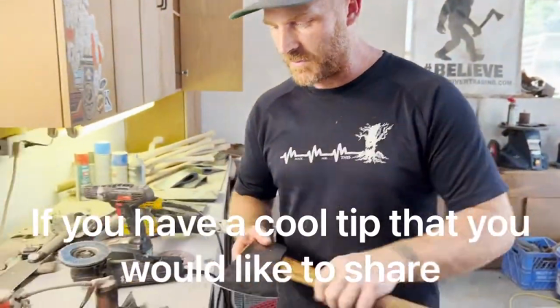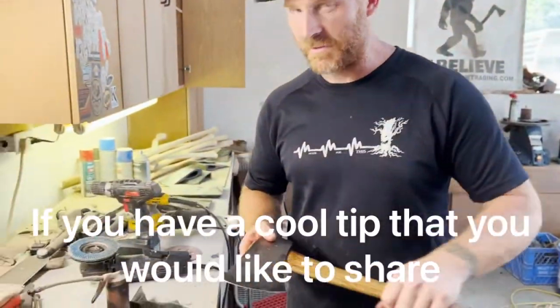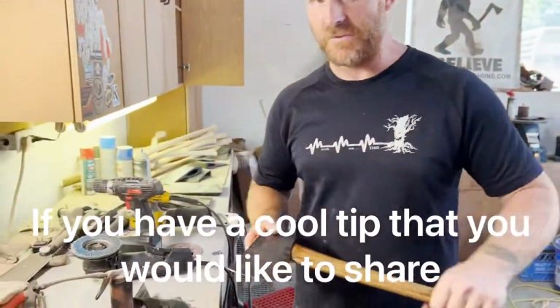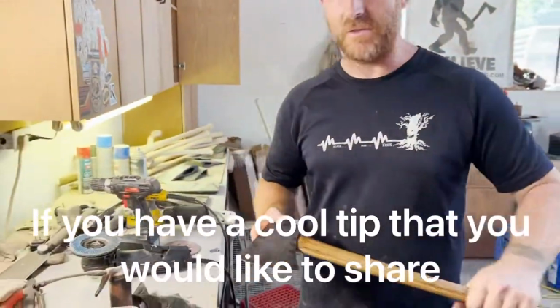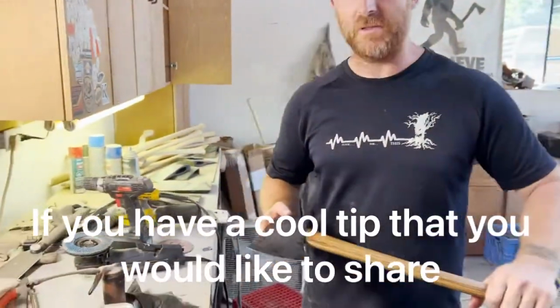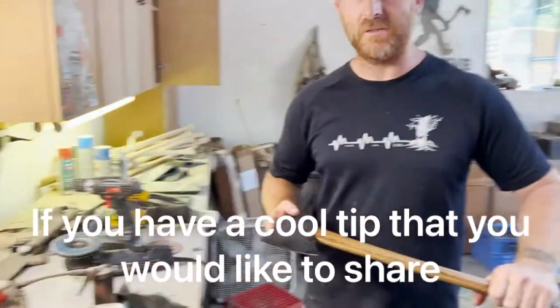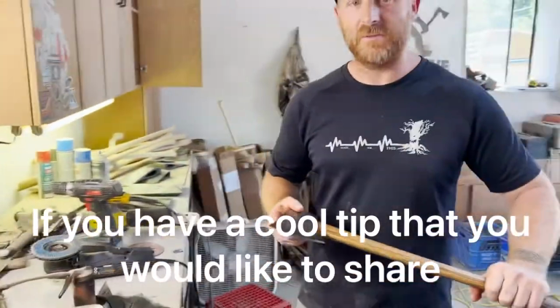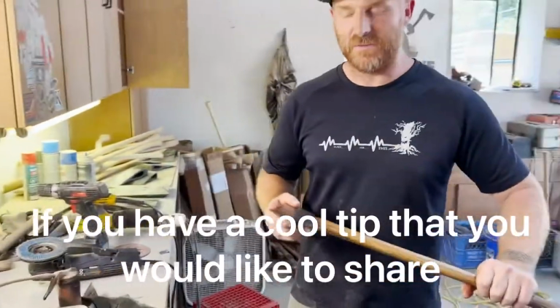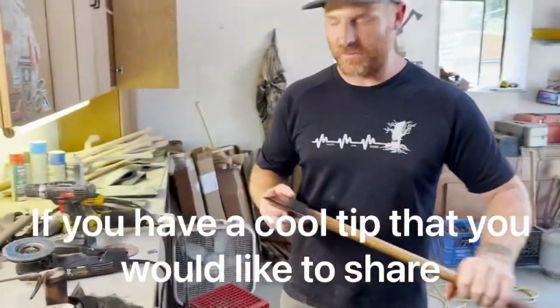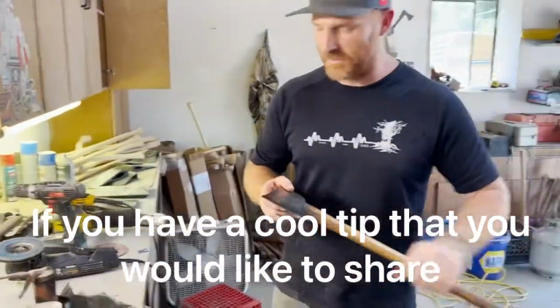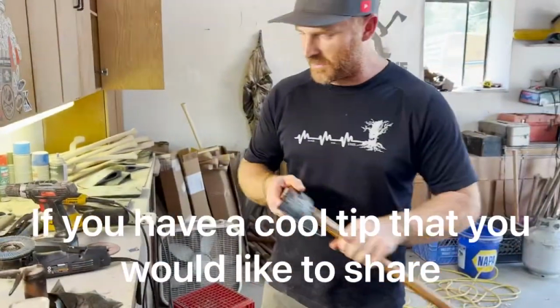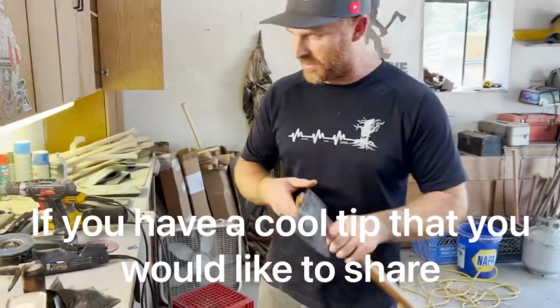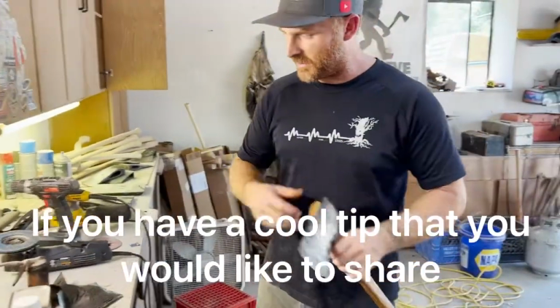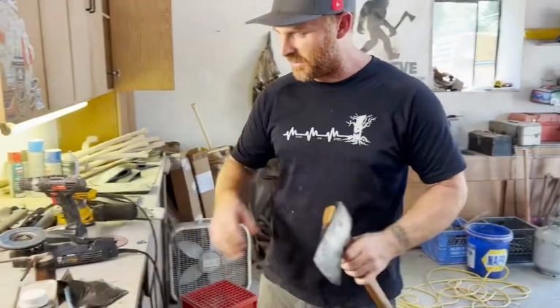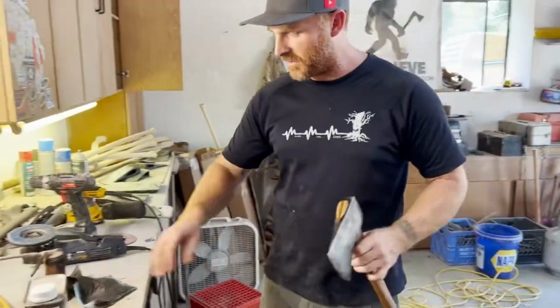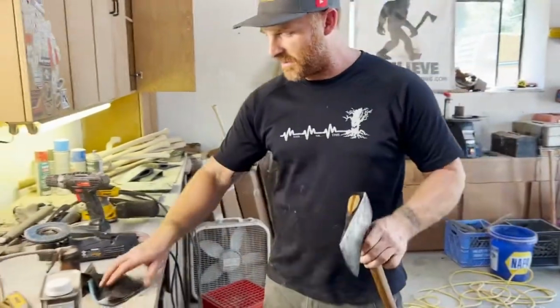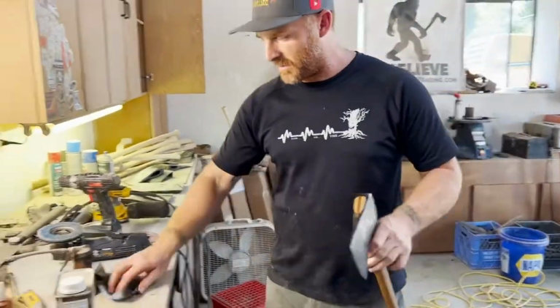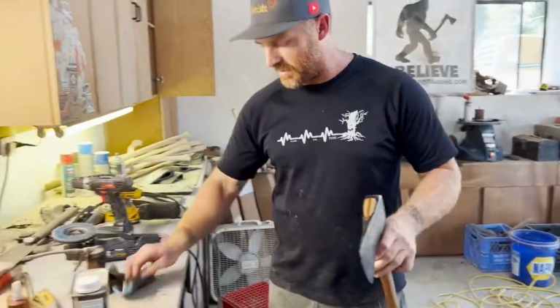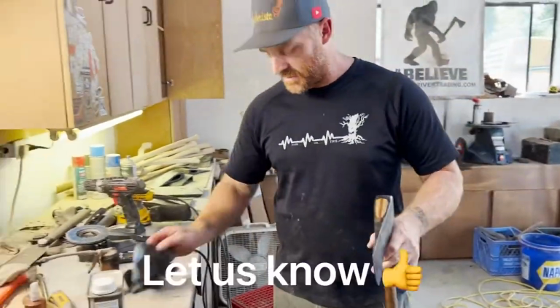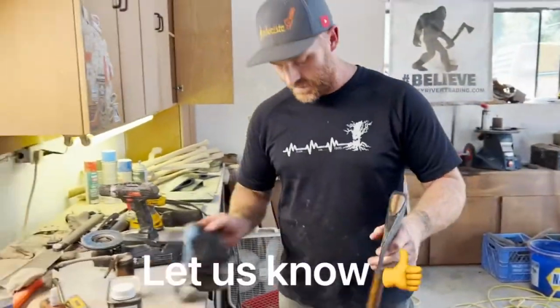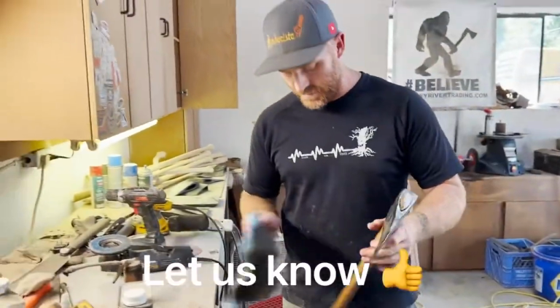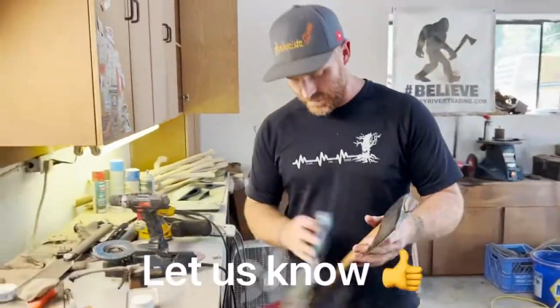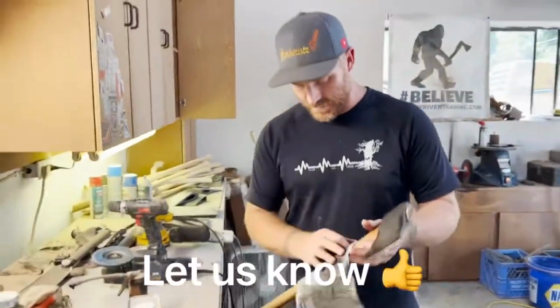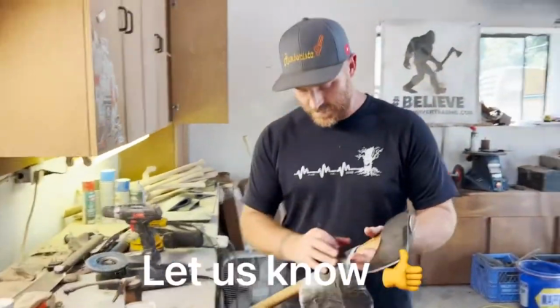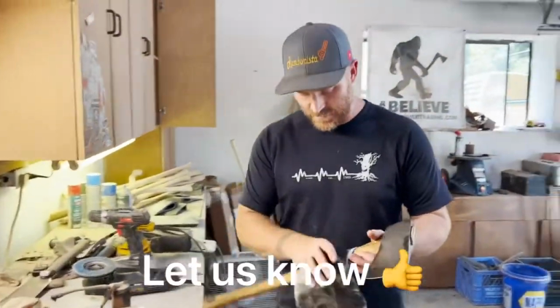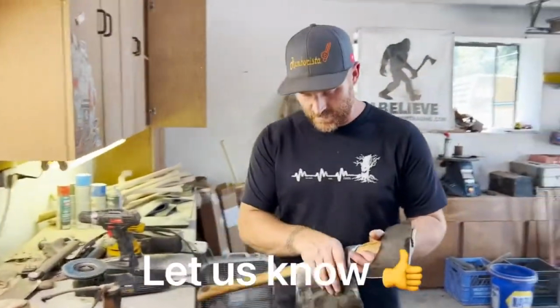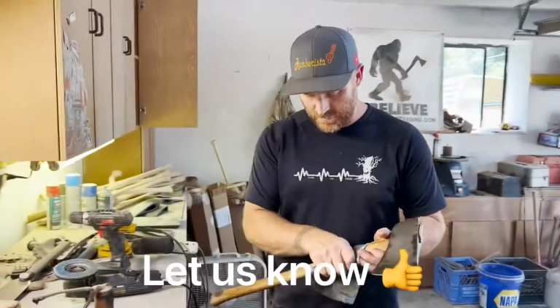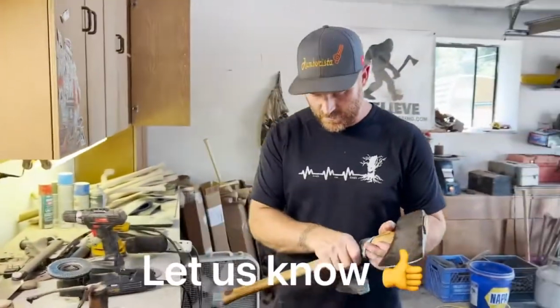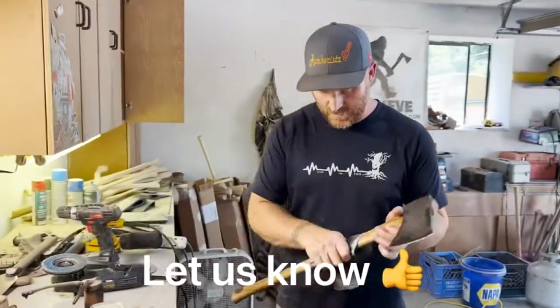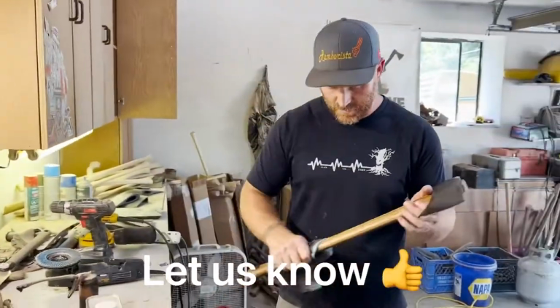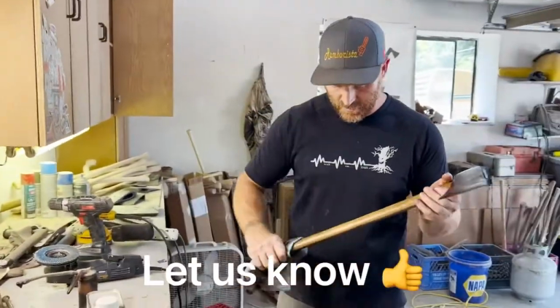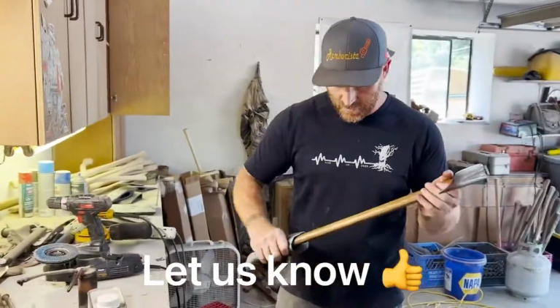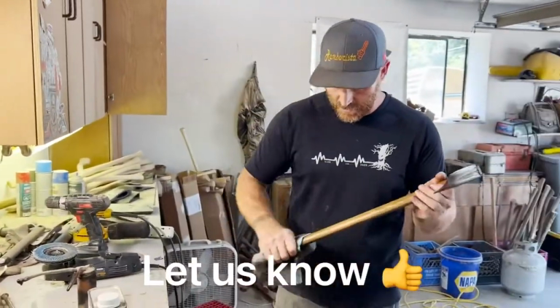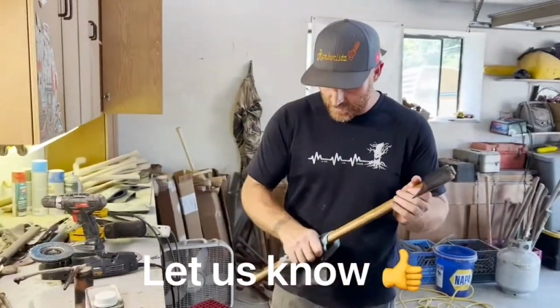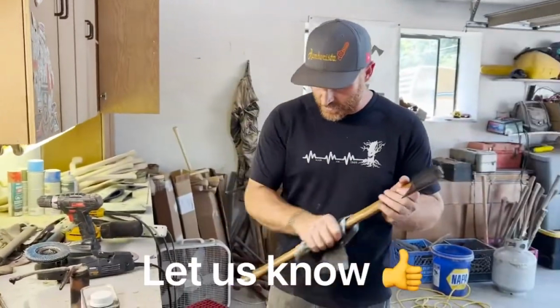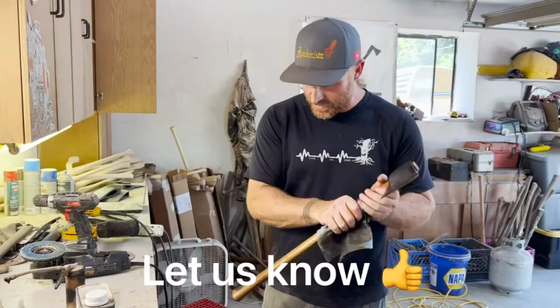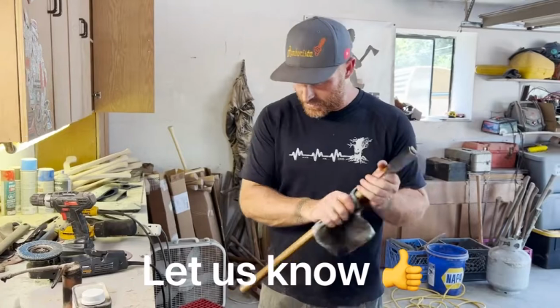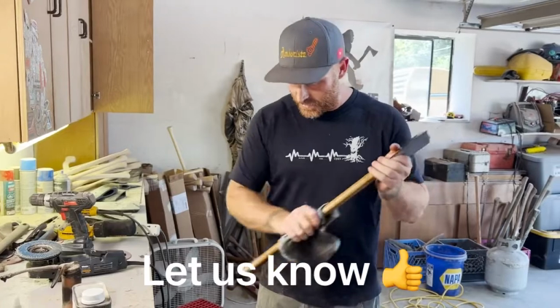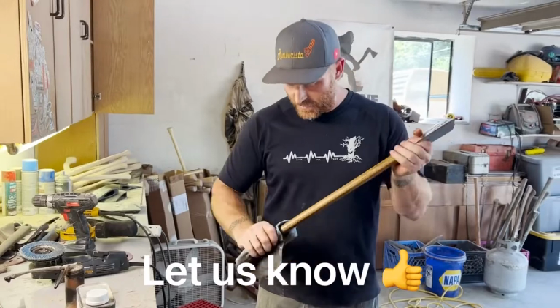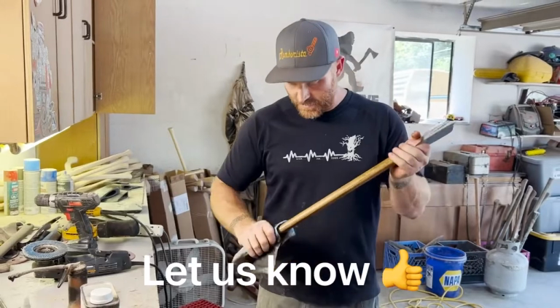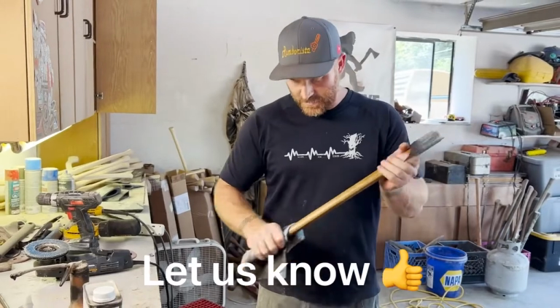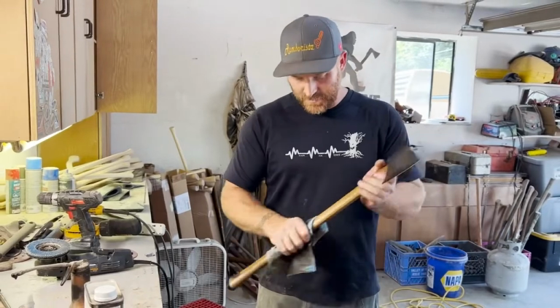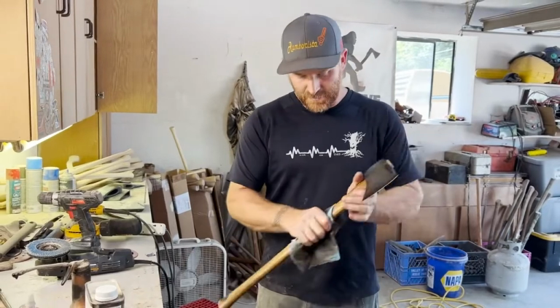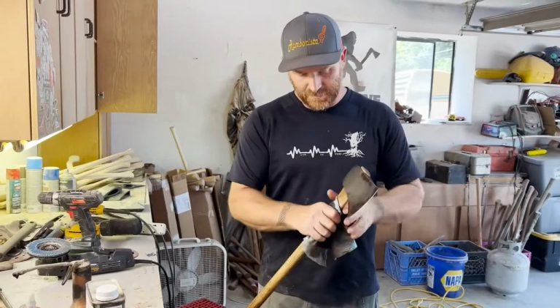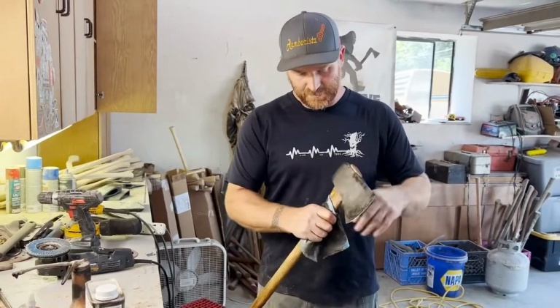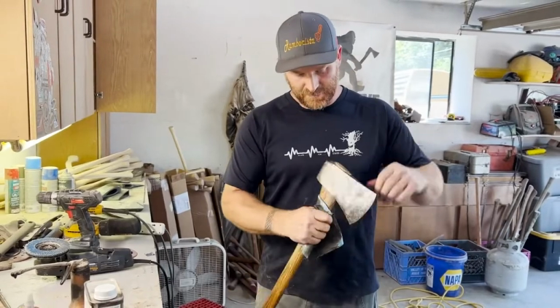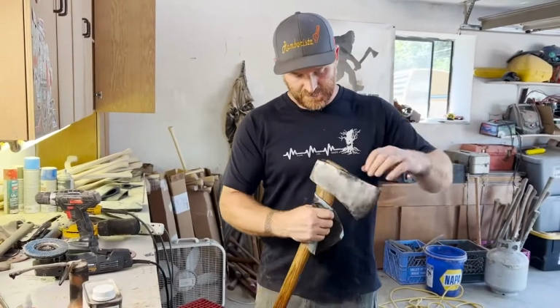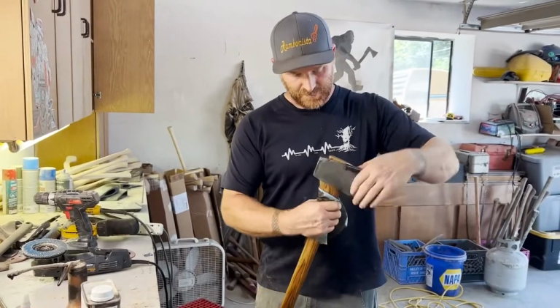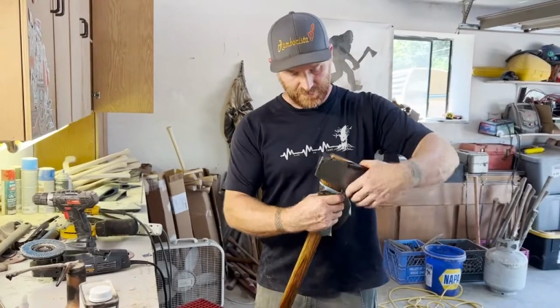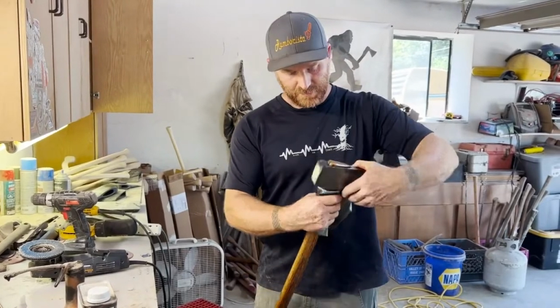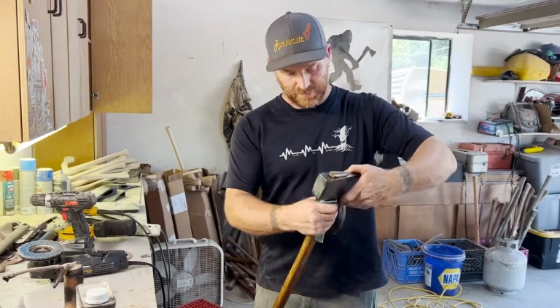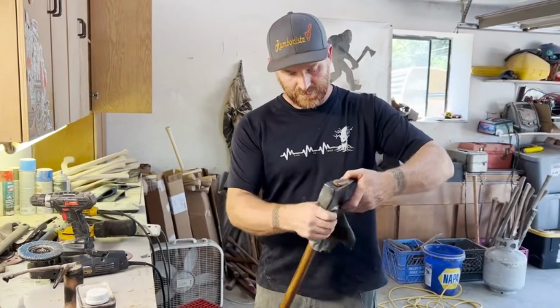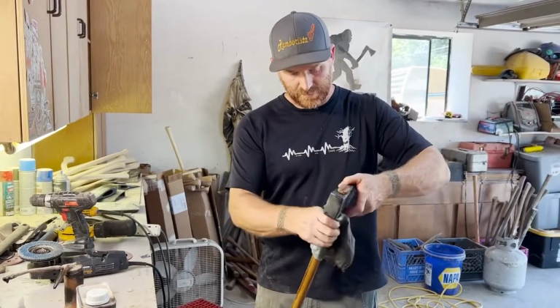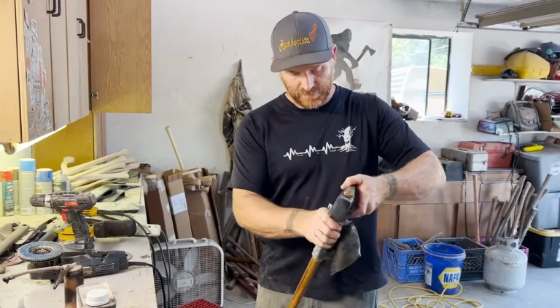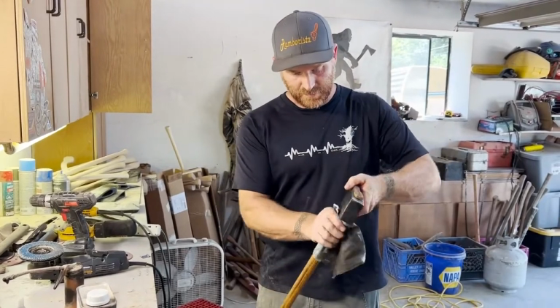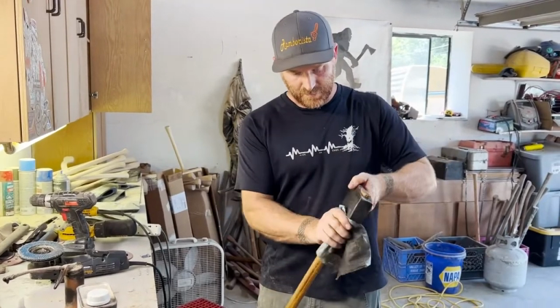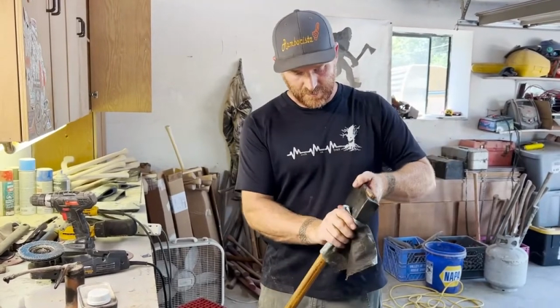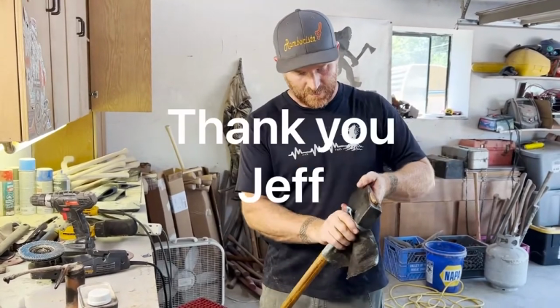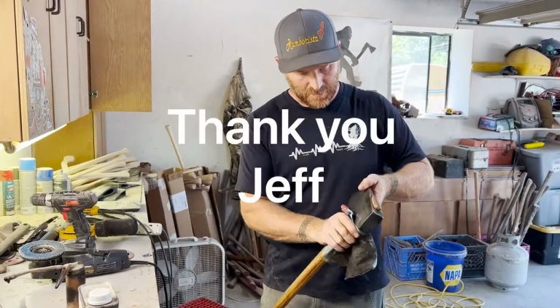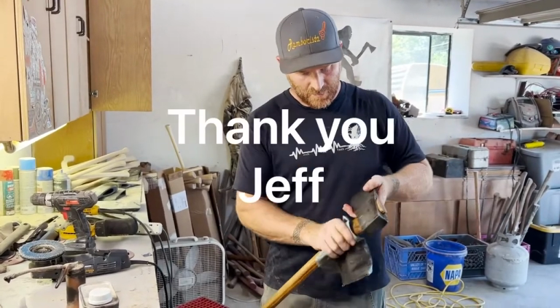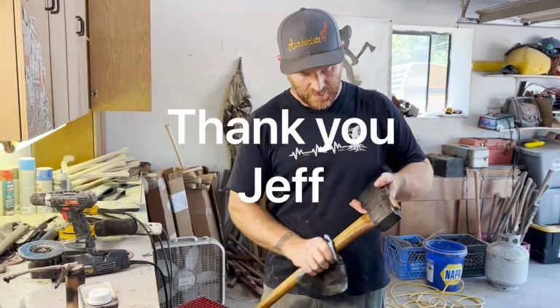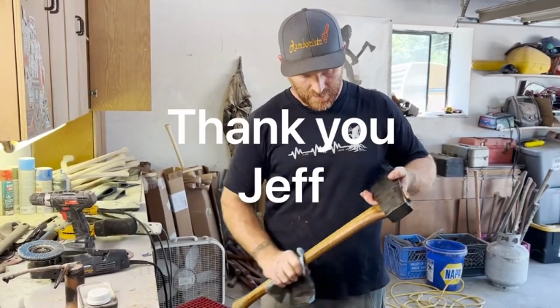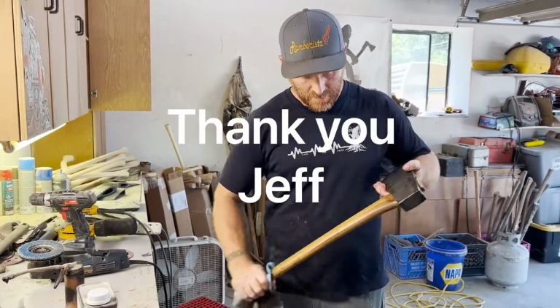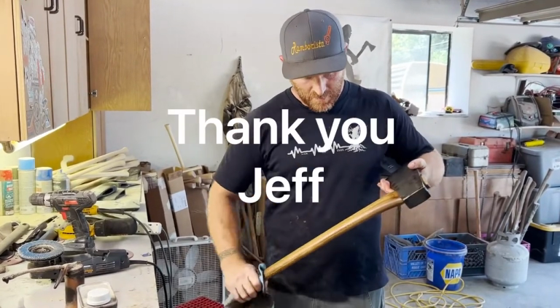This is Jeff Schroeder. You can find him on Instagram — hit him up if you want a nice axe. You can get it done.